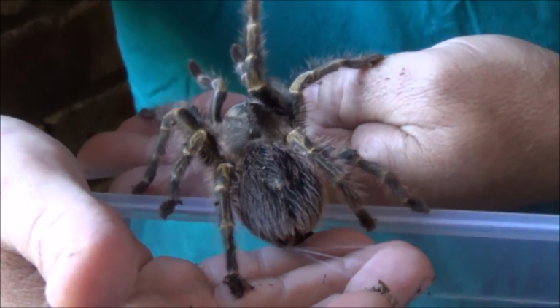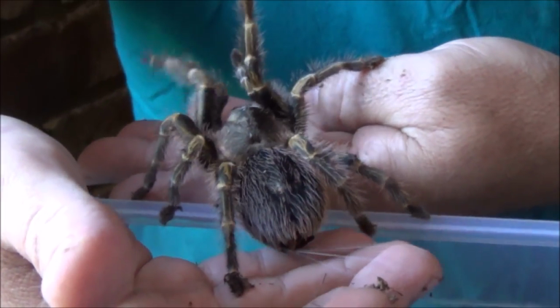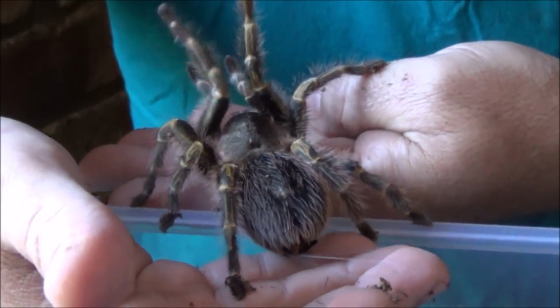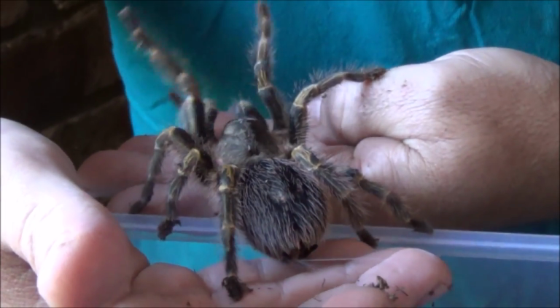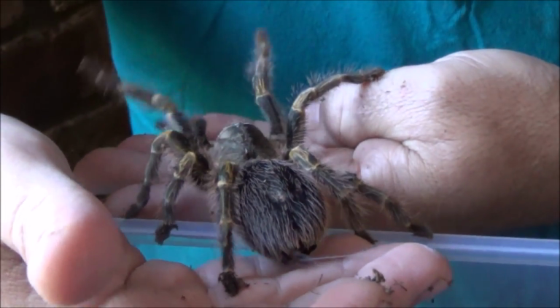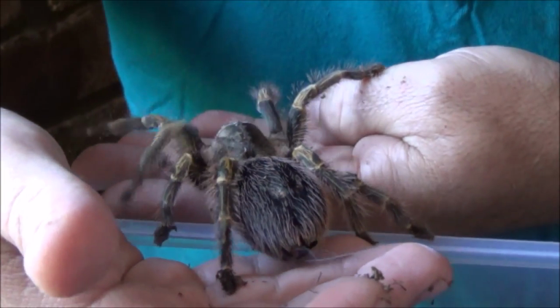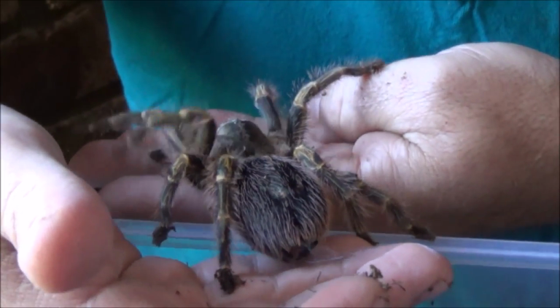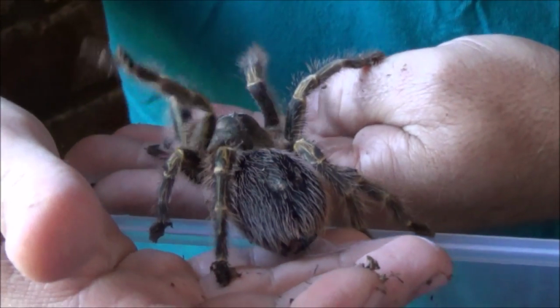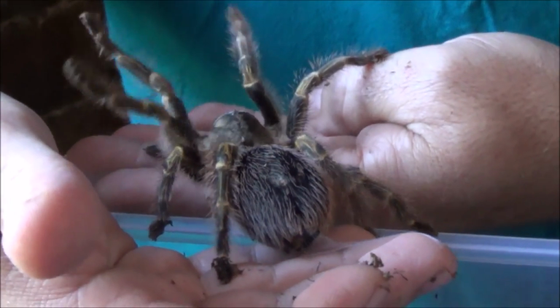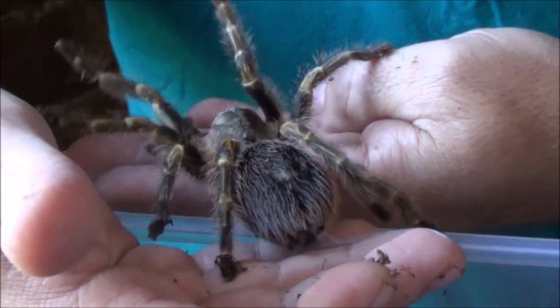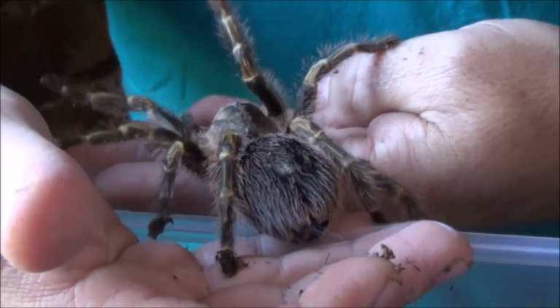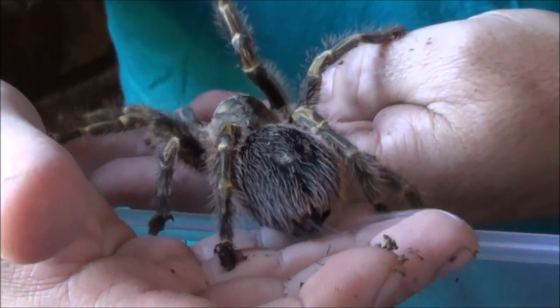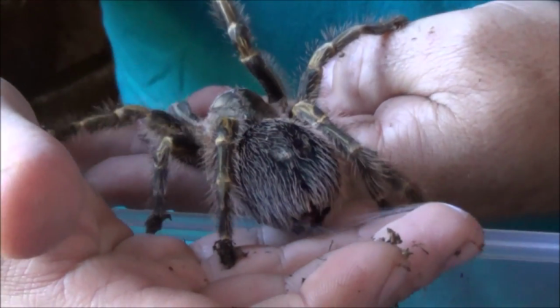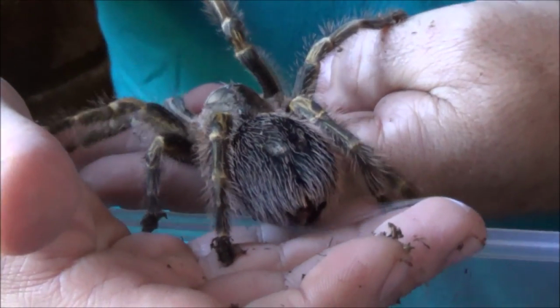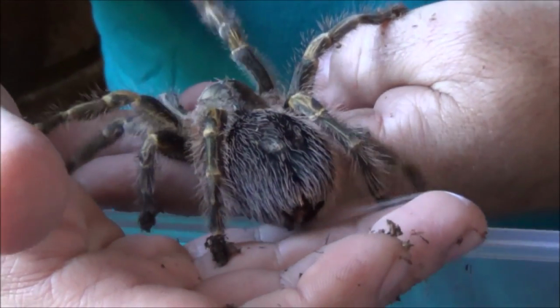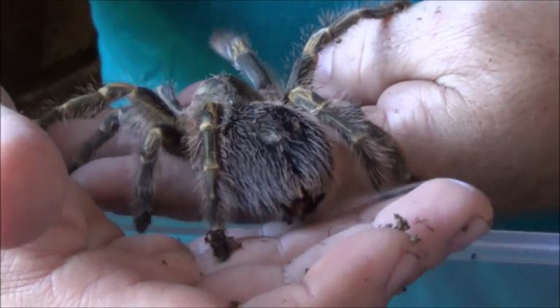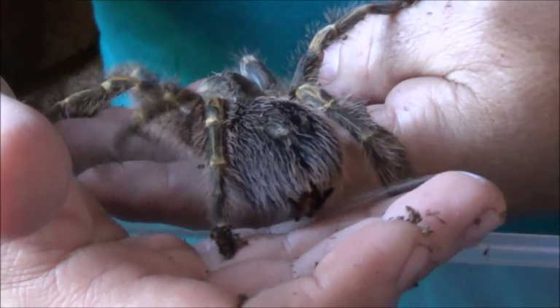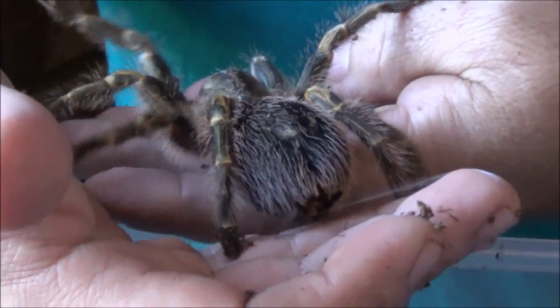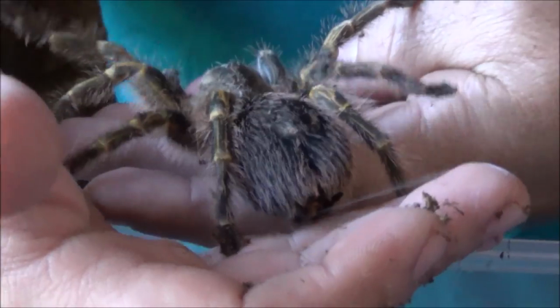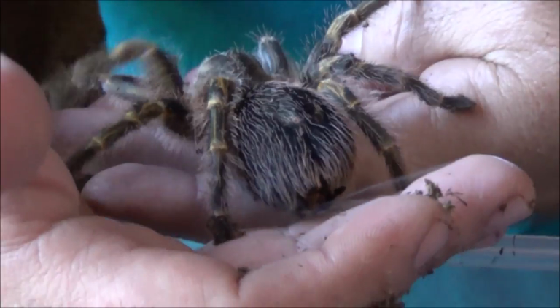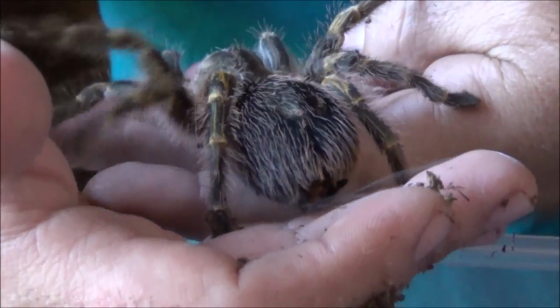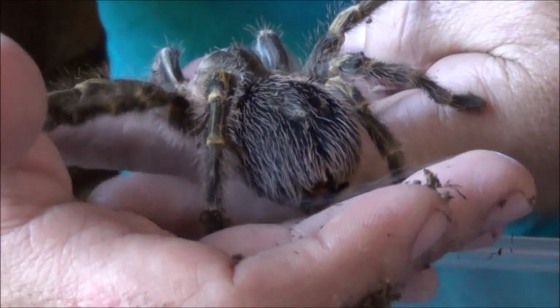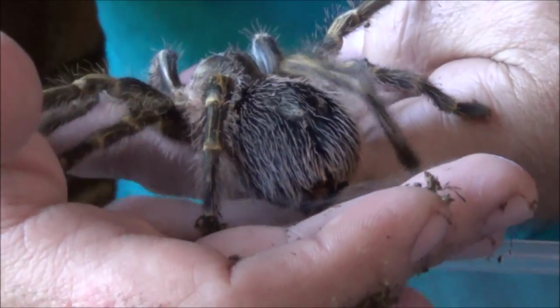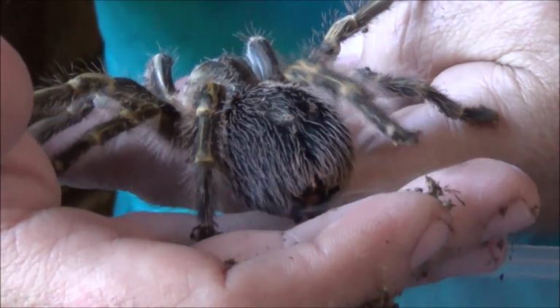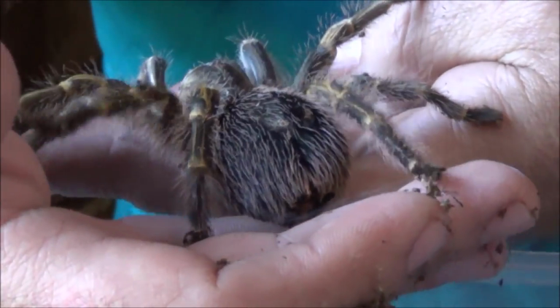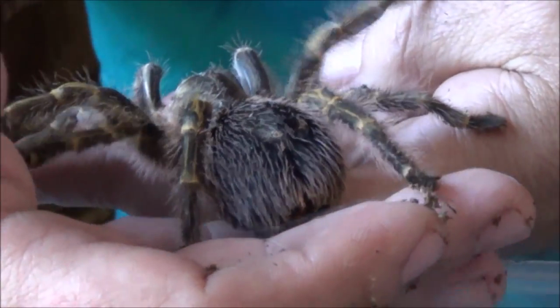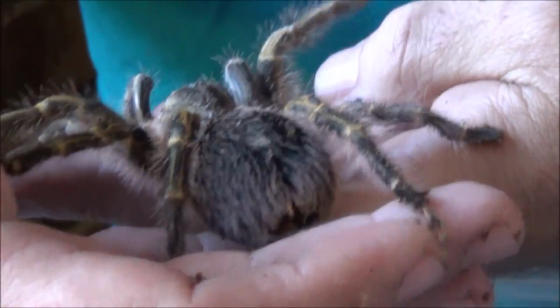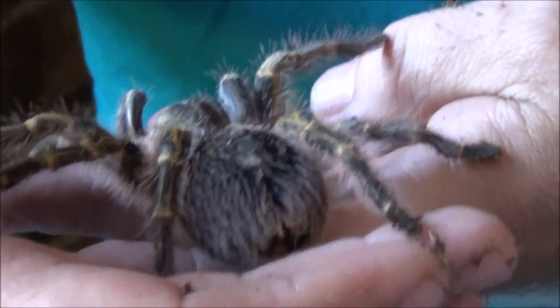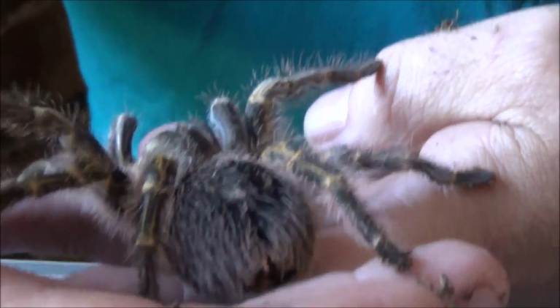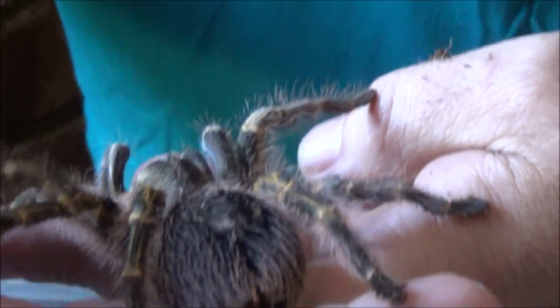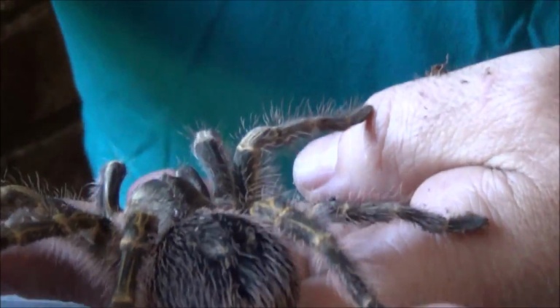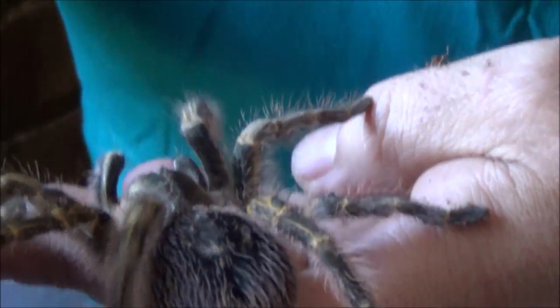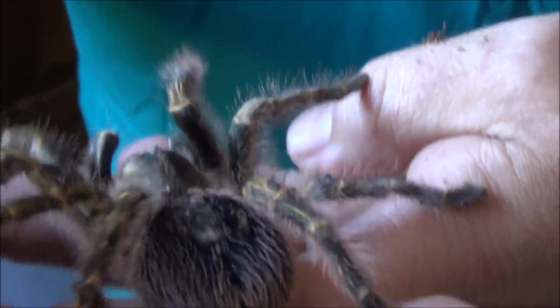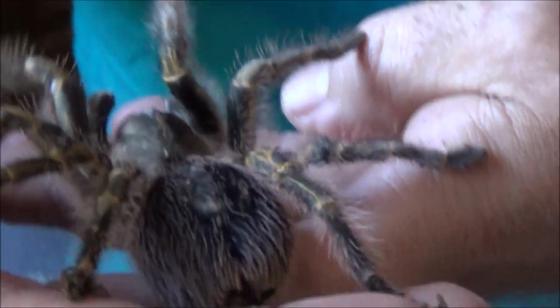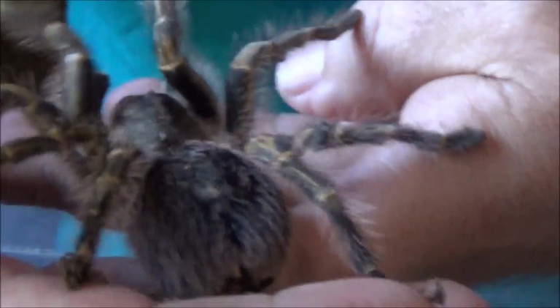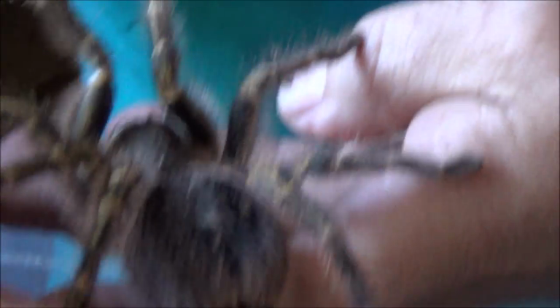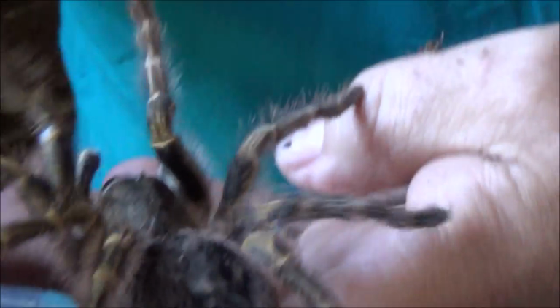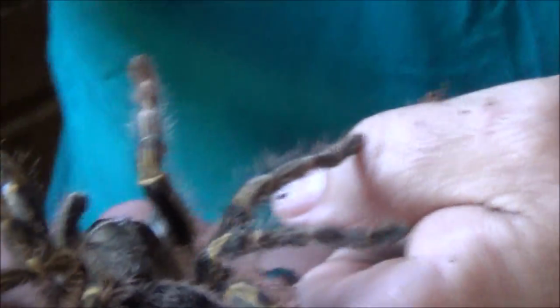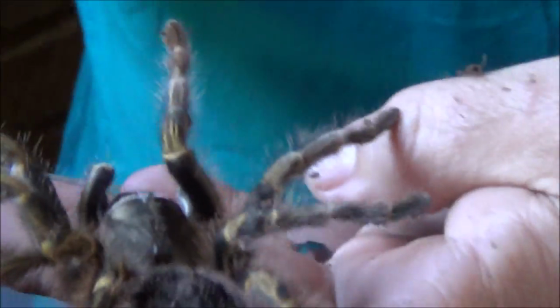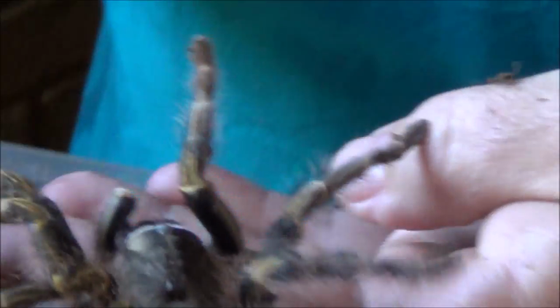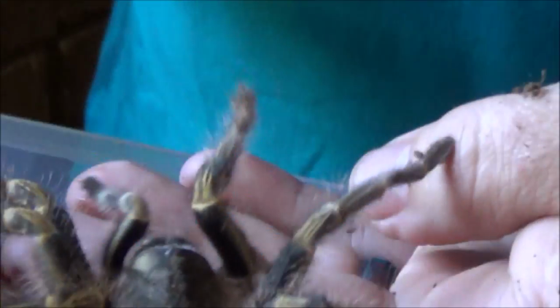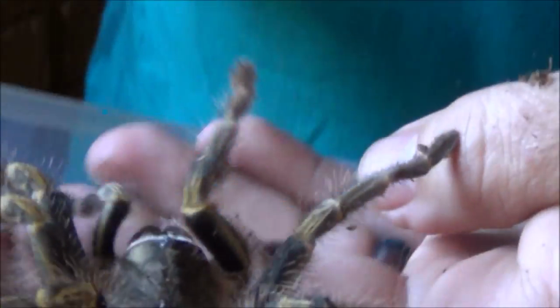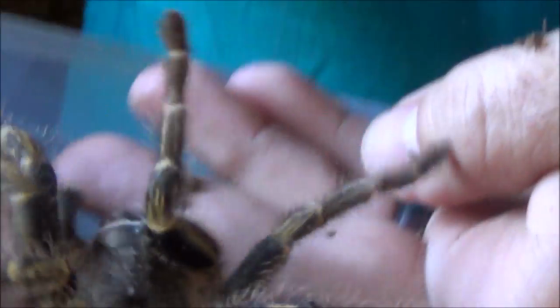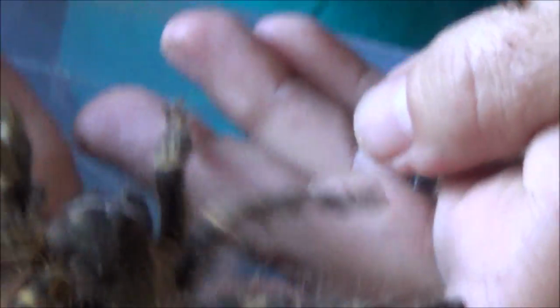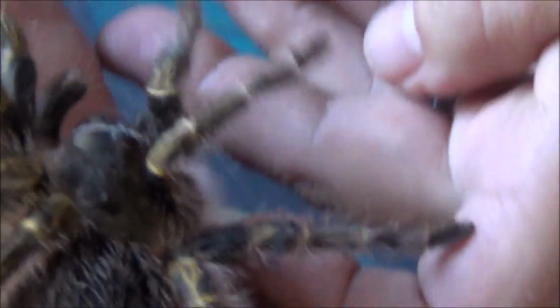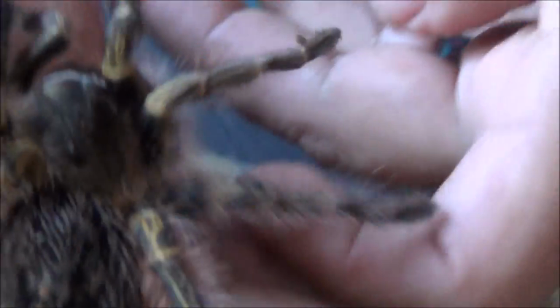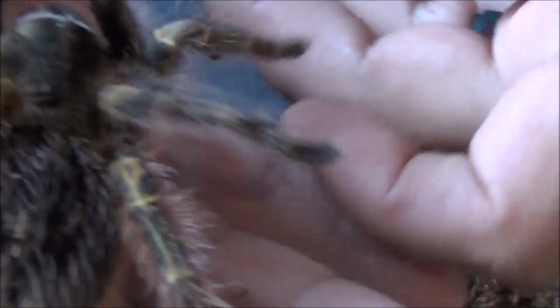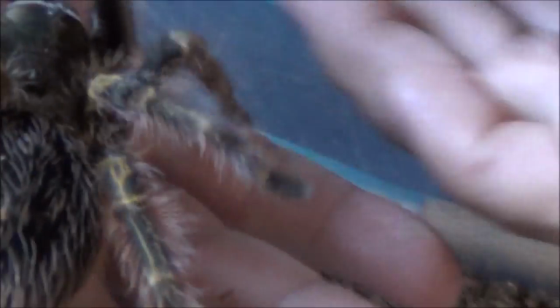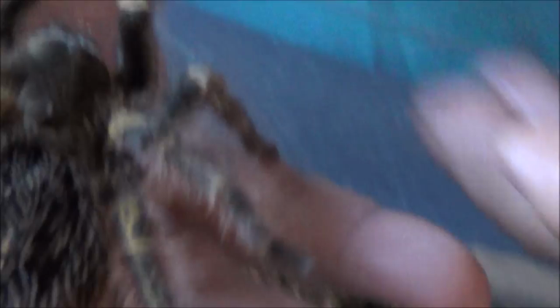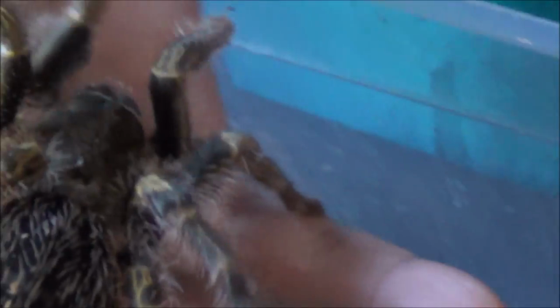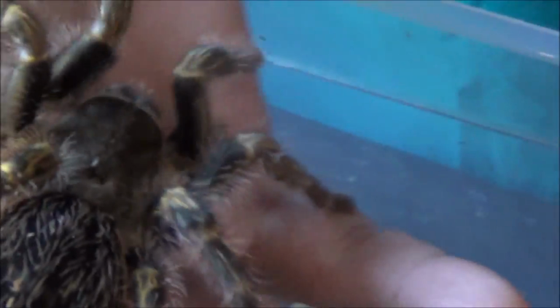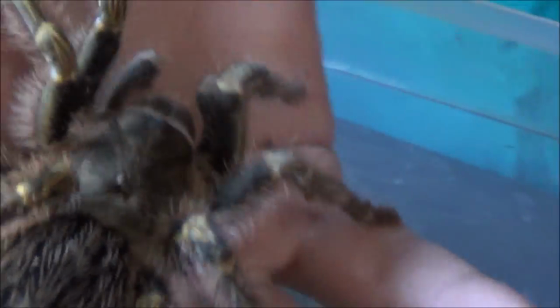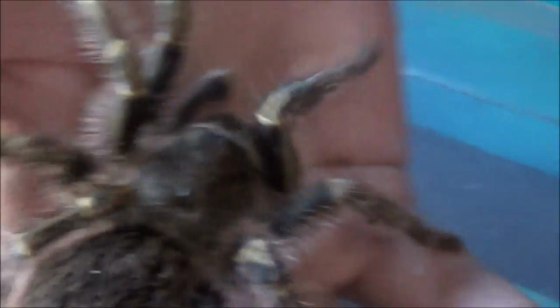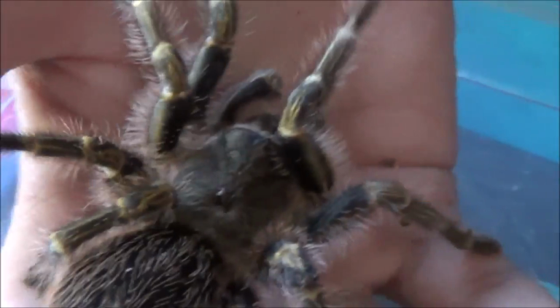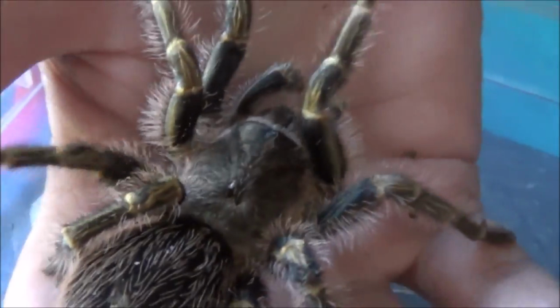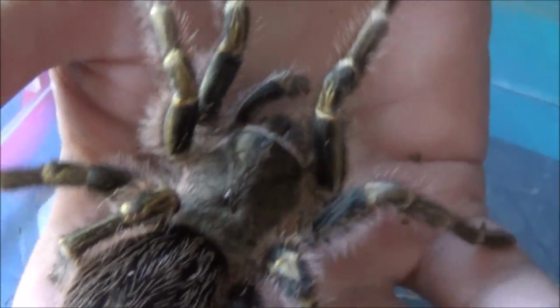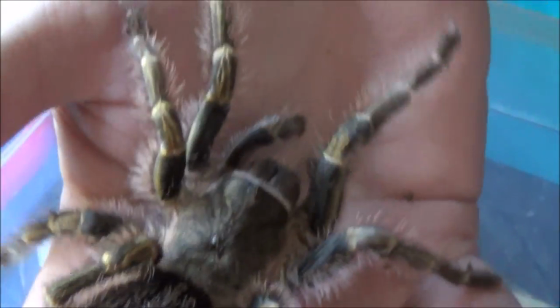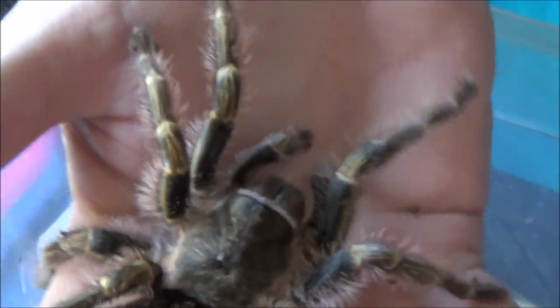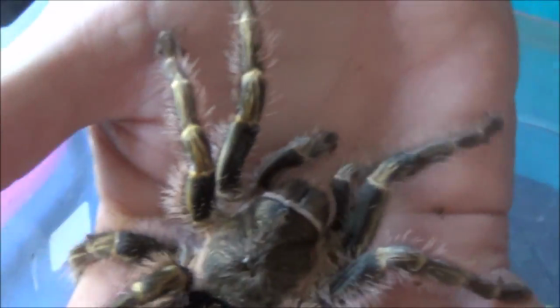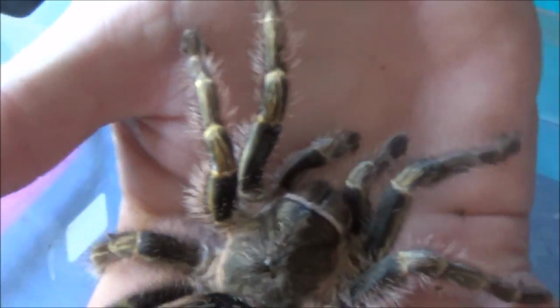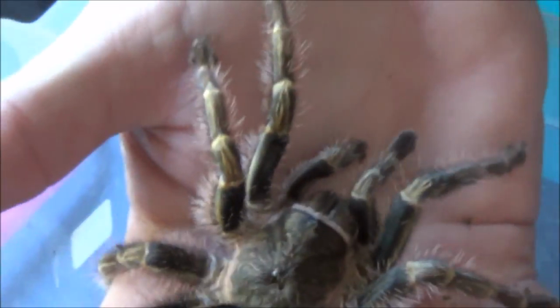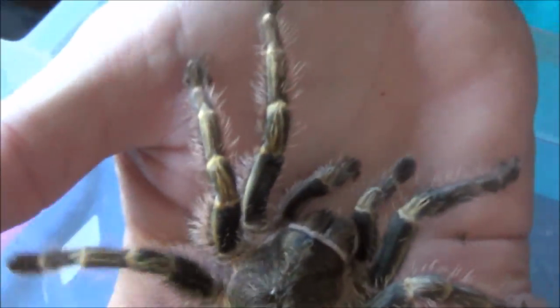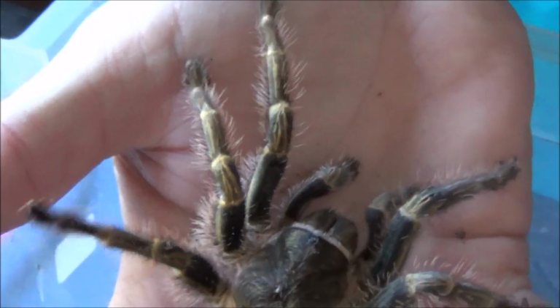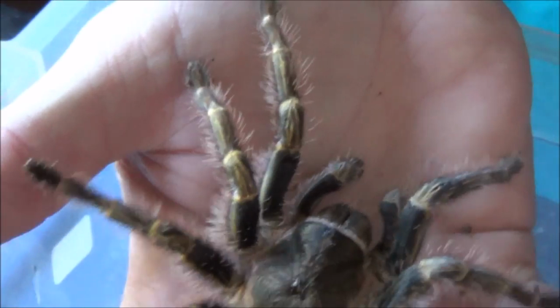As long as the tarantula is climbing onto you and you are not grabbing it, you should be able to handle even more aggressive tarantulas this way.